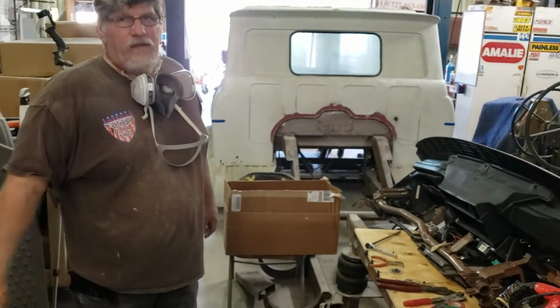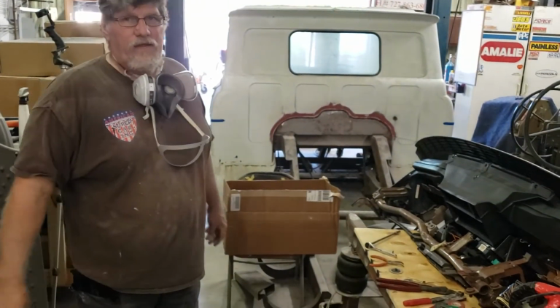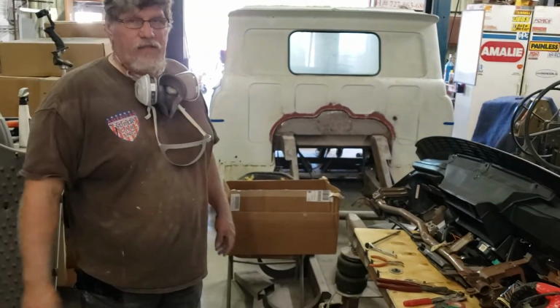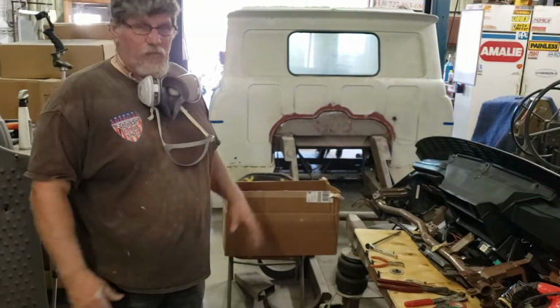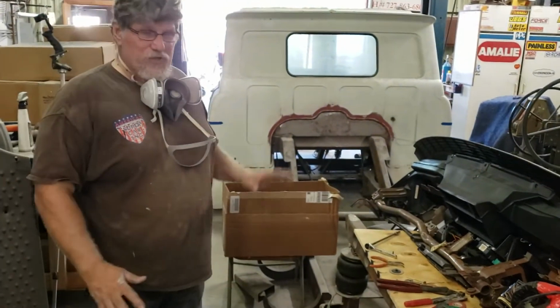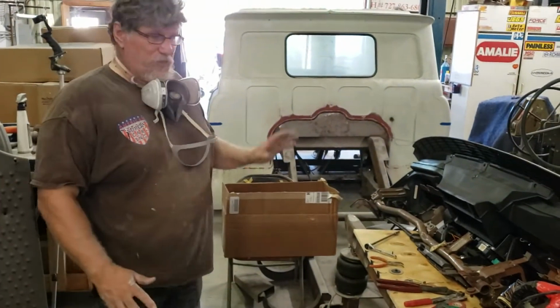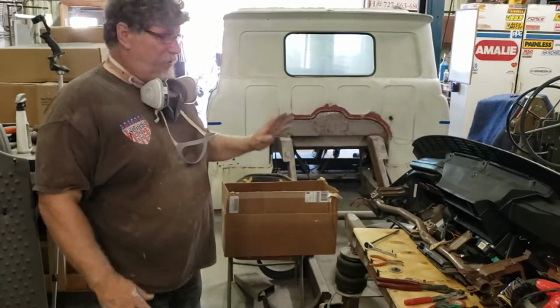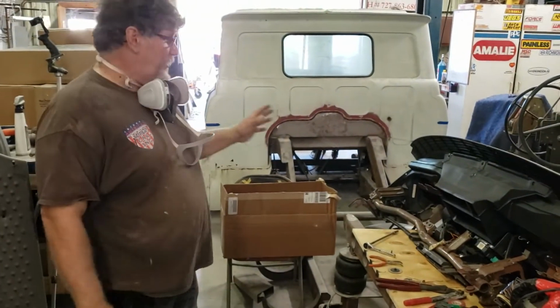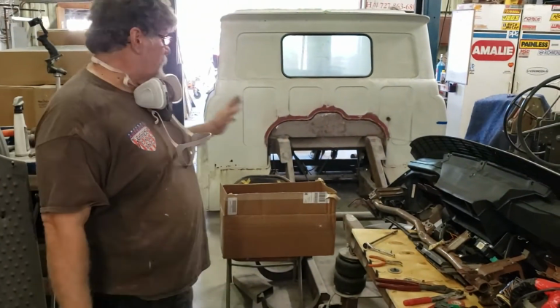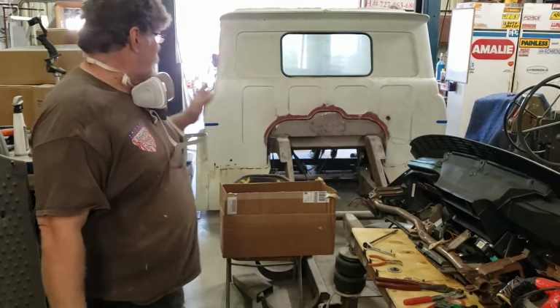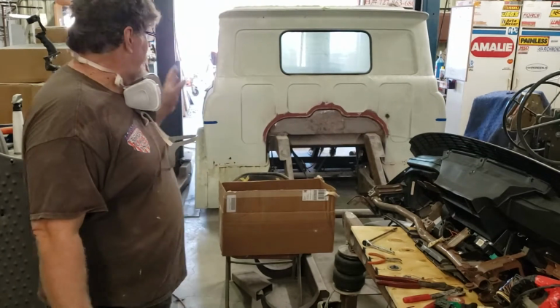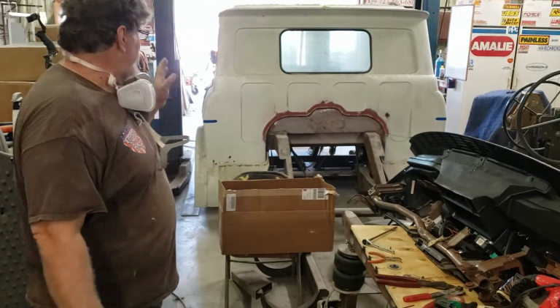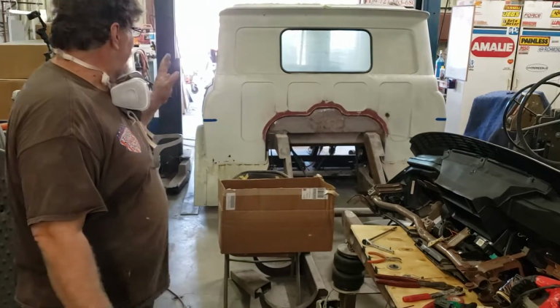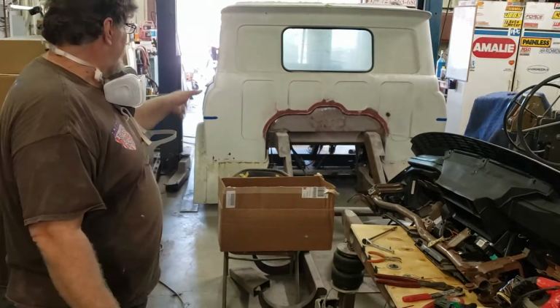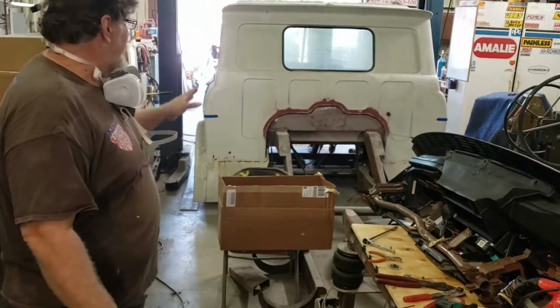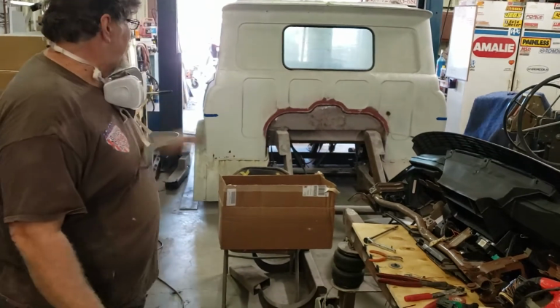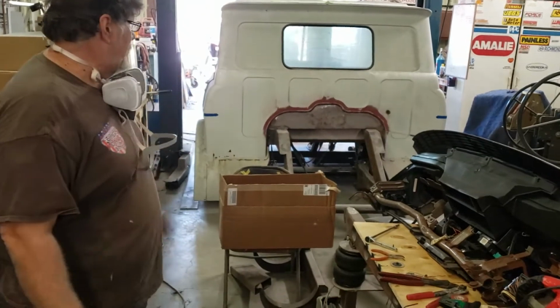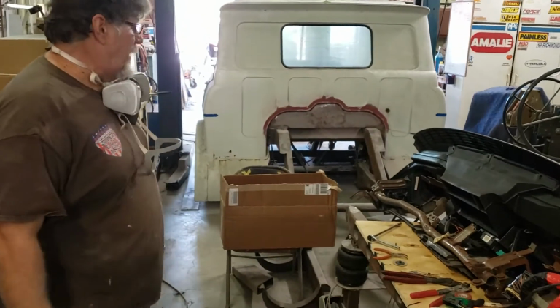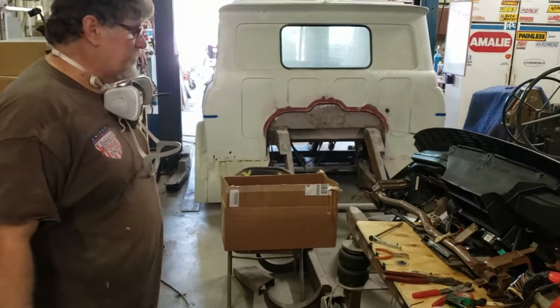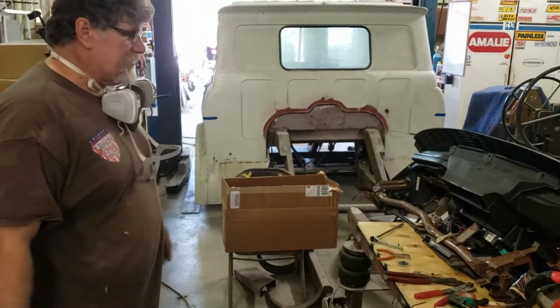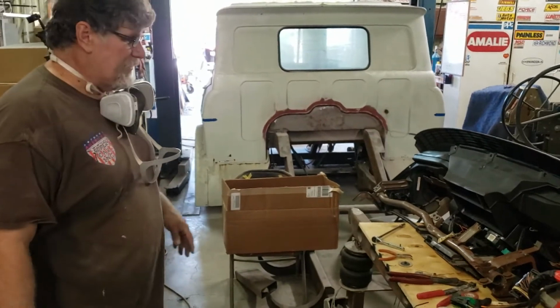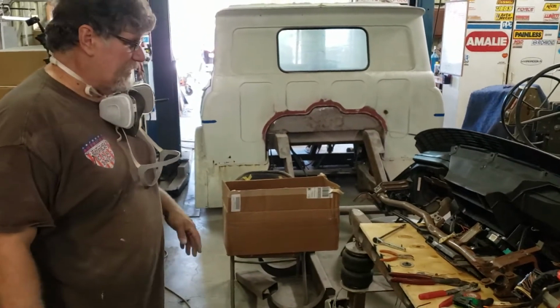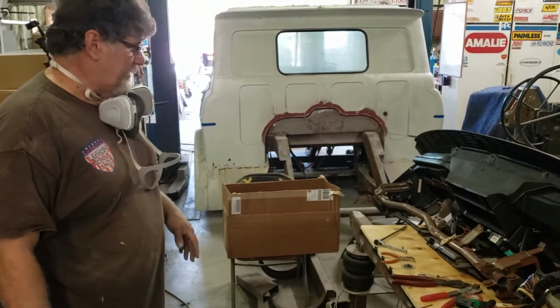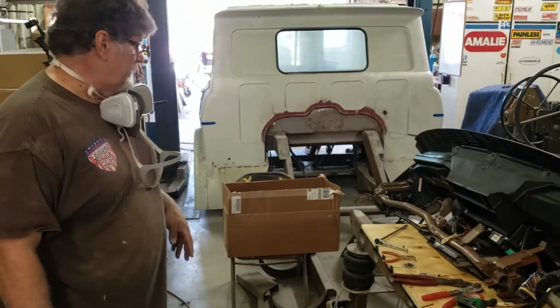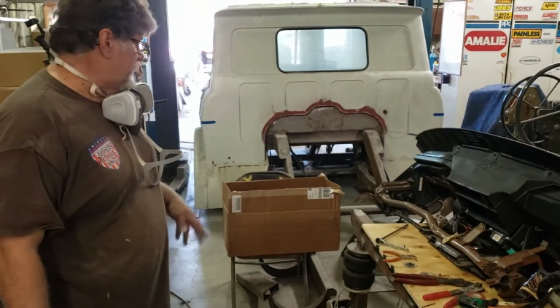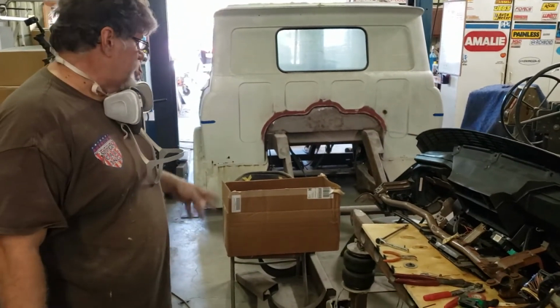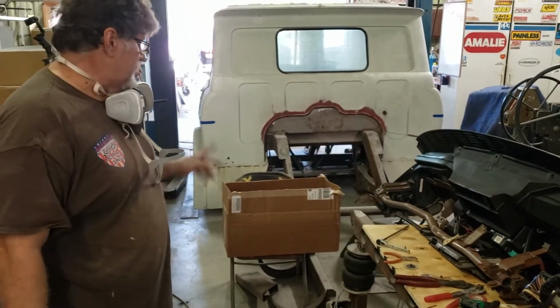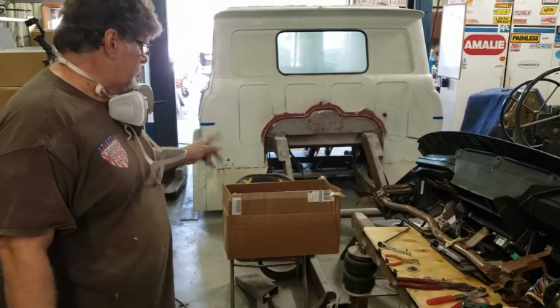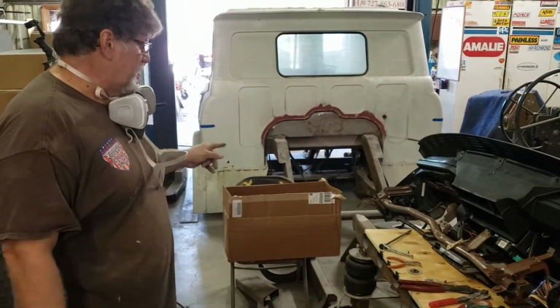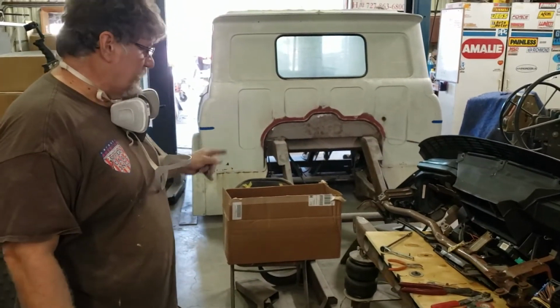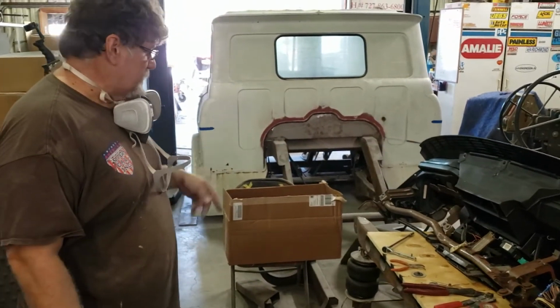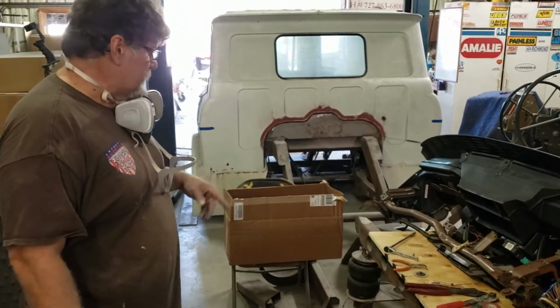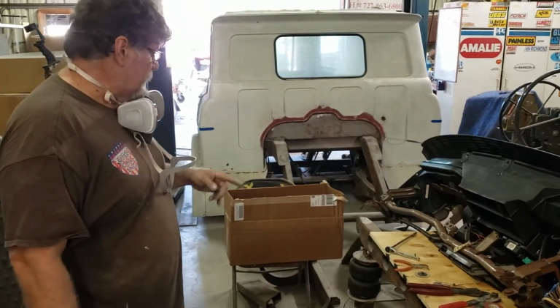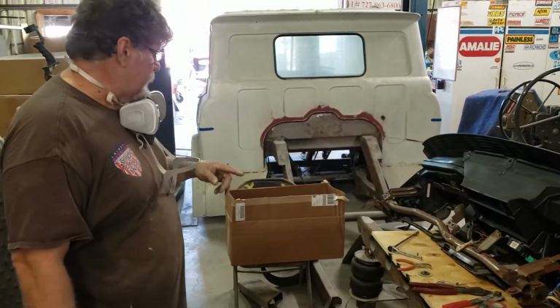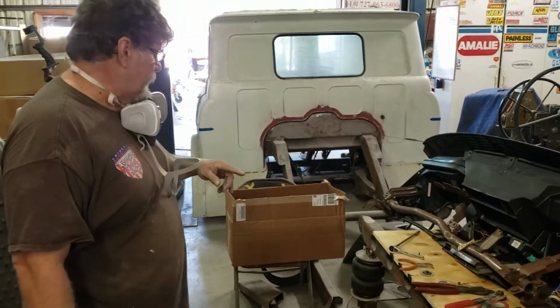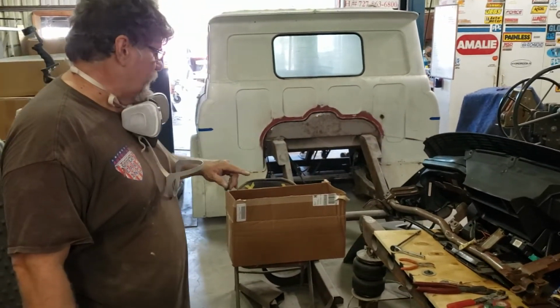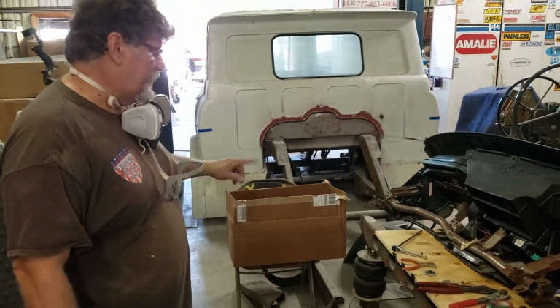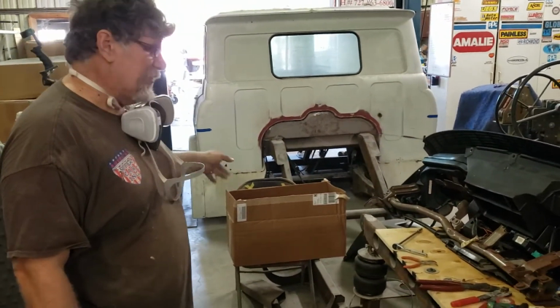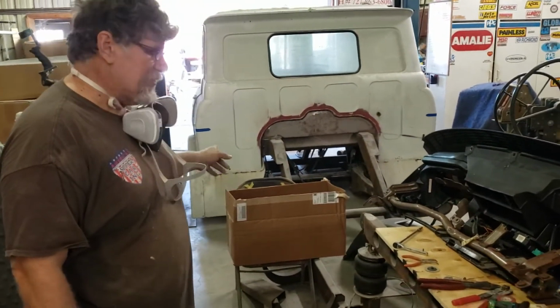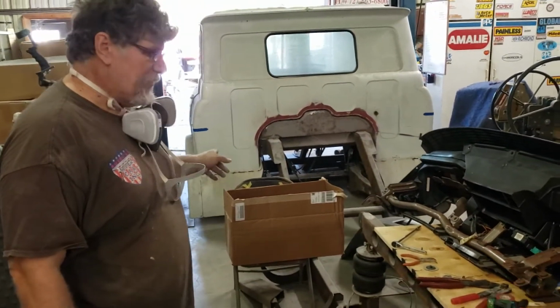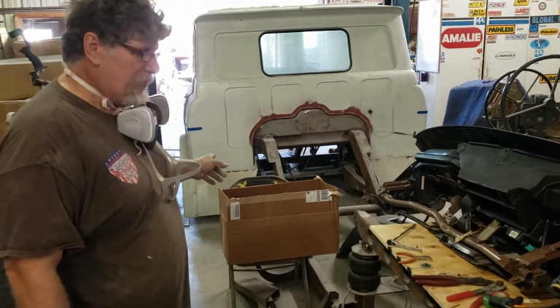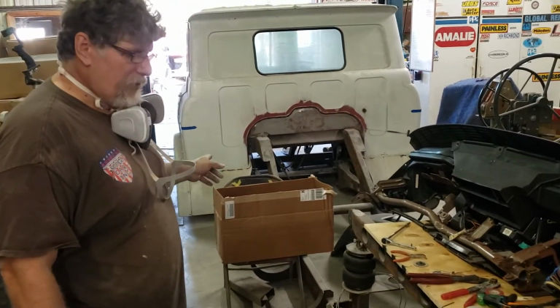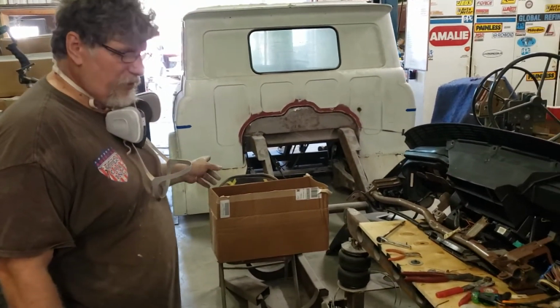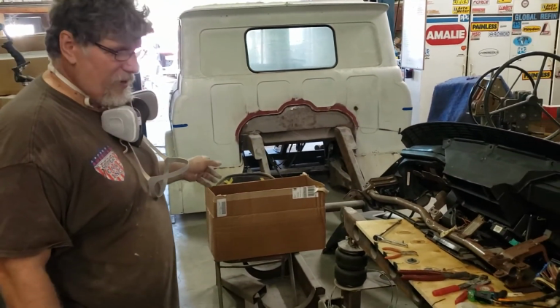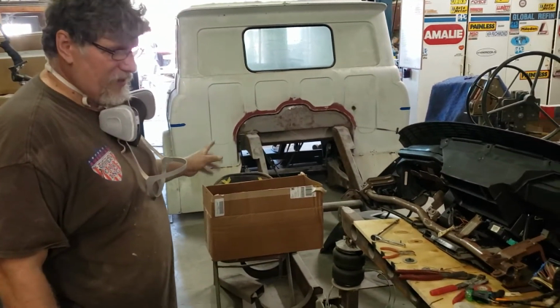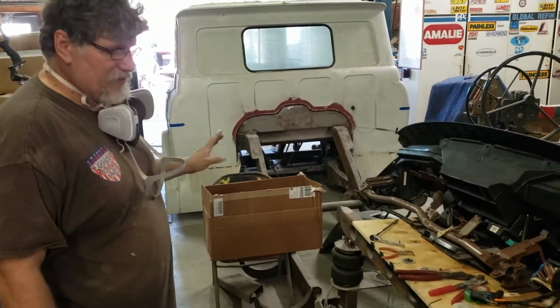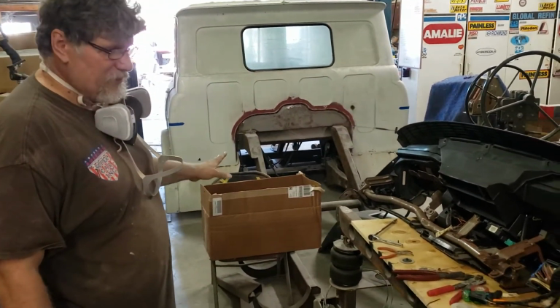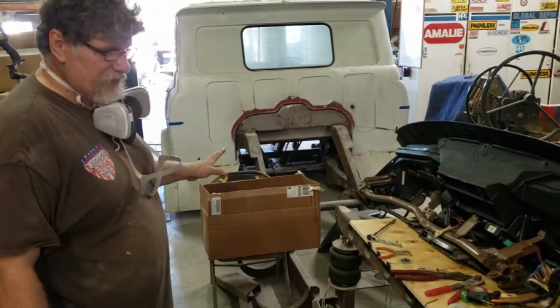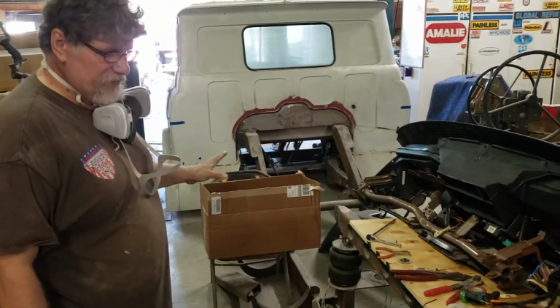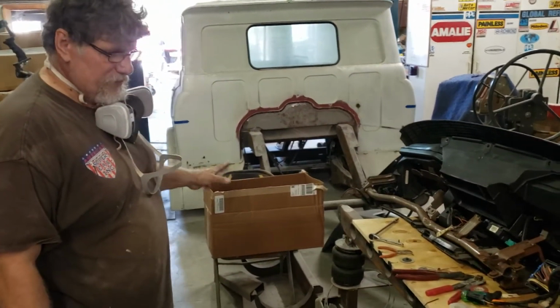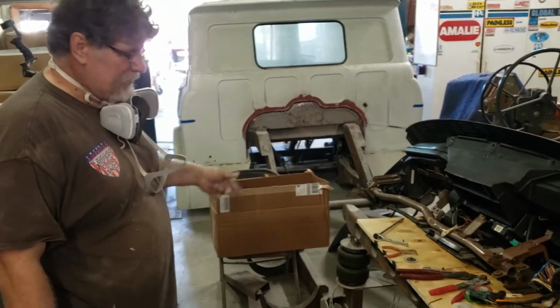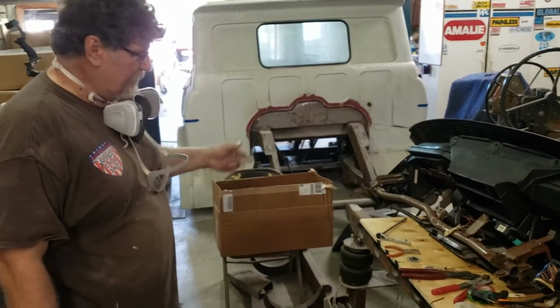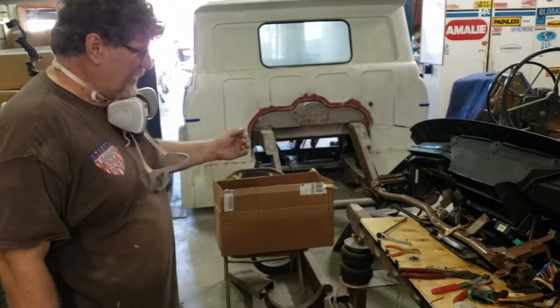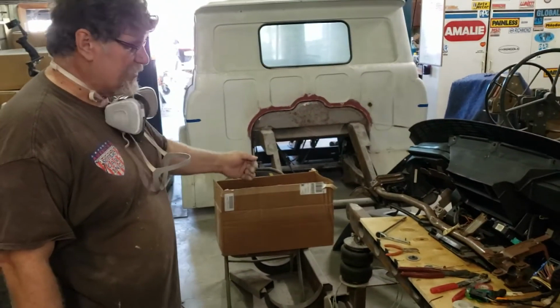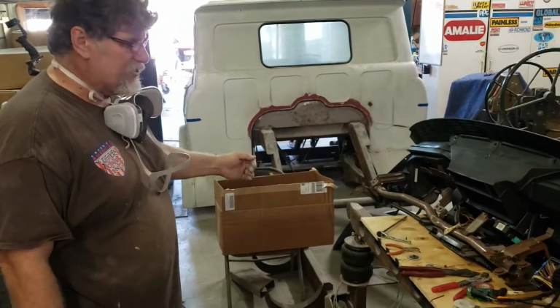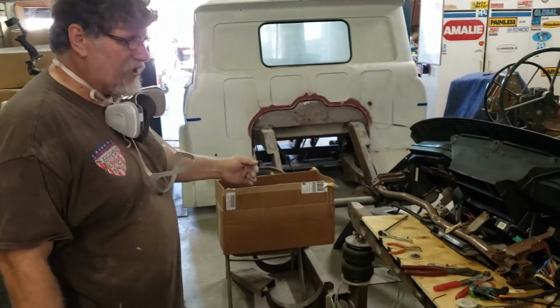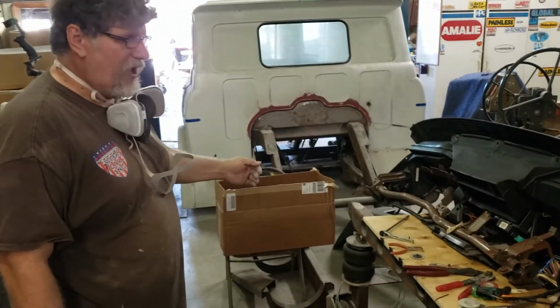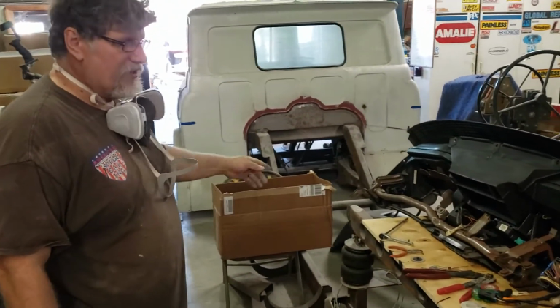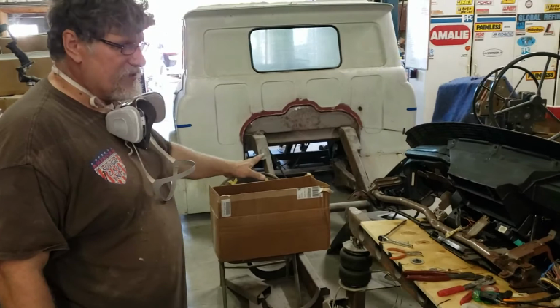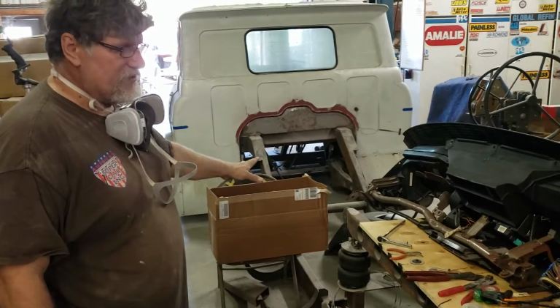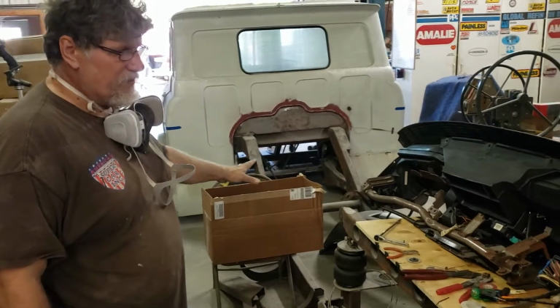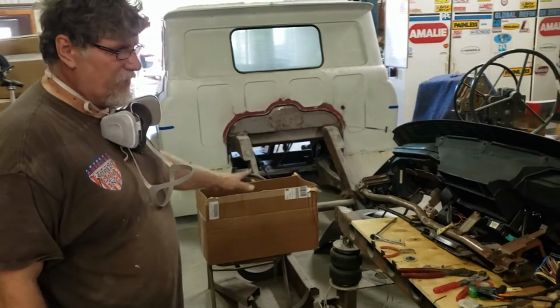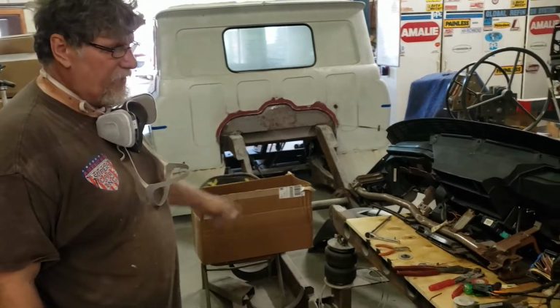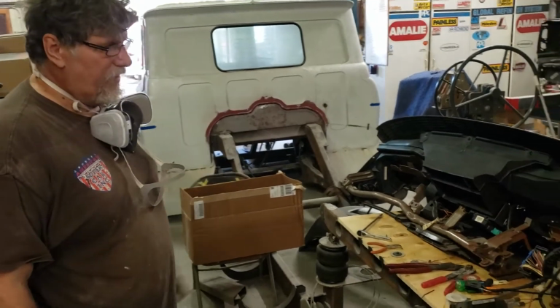Got a bunch of parts ordered for Bob's truck here. As soon as that comes in, we will finish up the motor mounts, the transmission mounts, the shocks and so on.